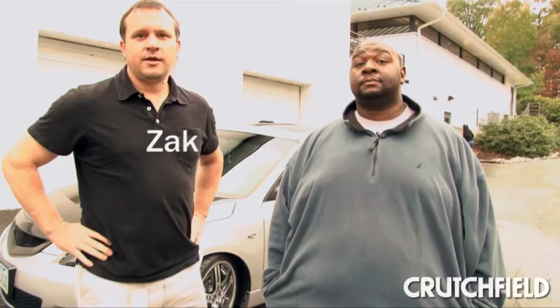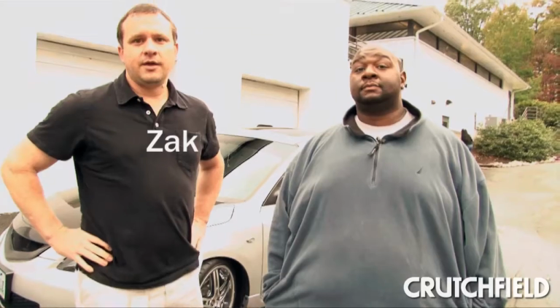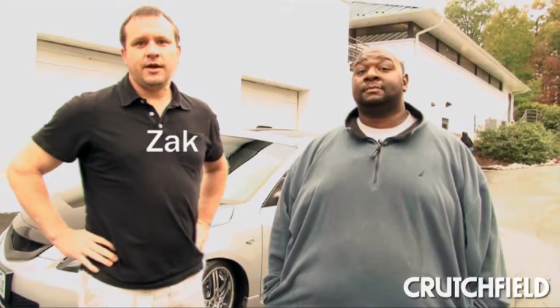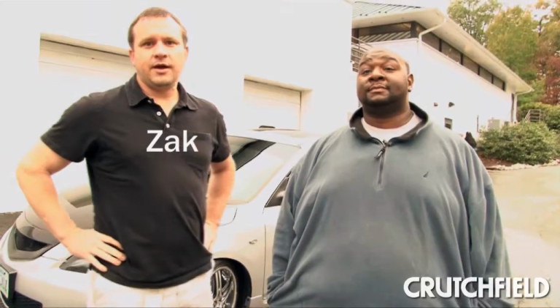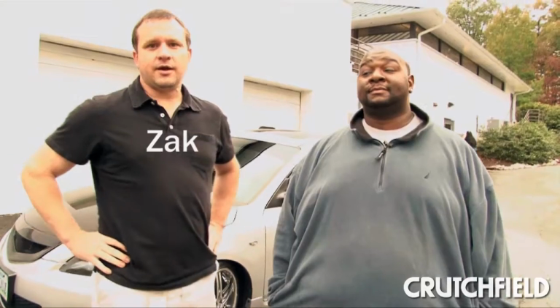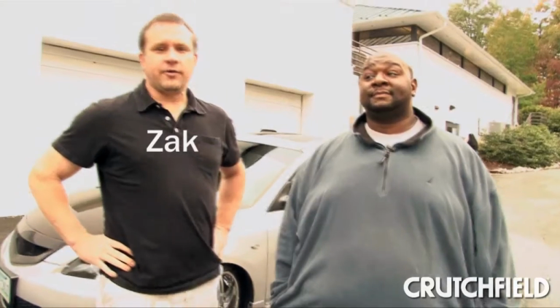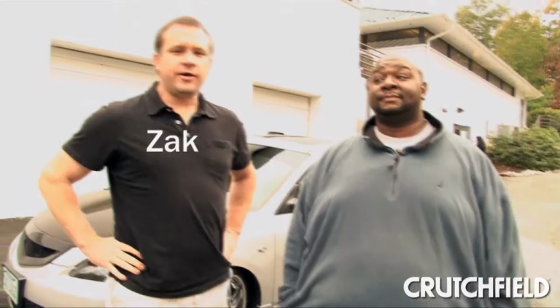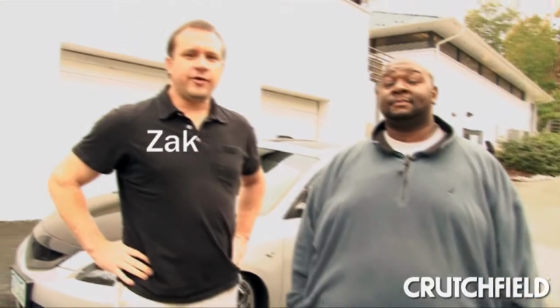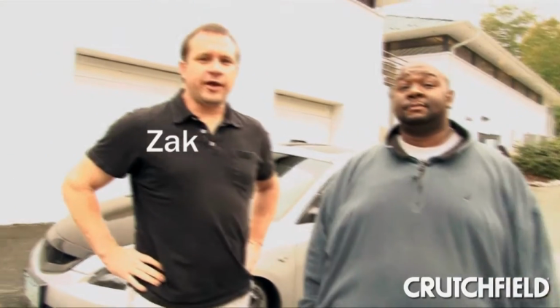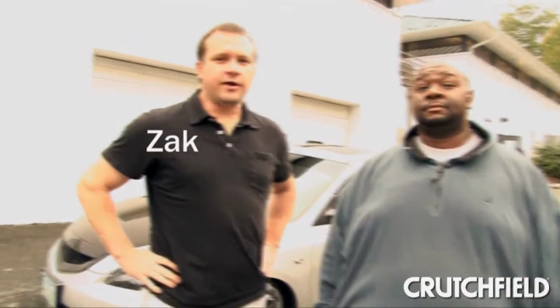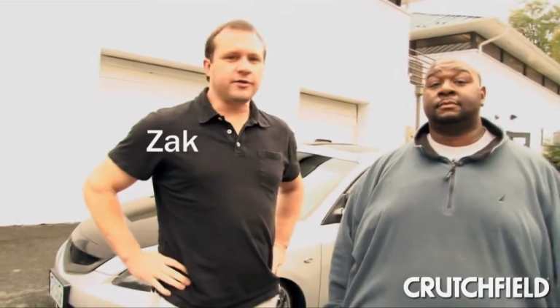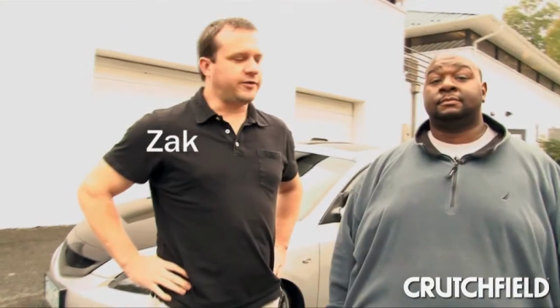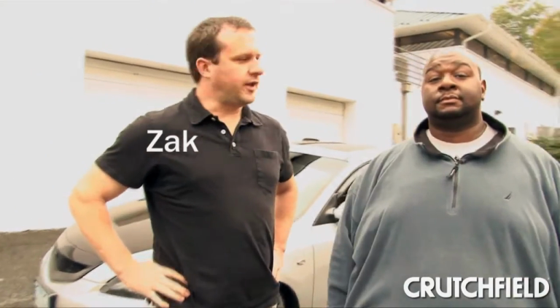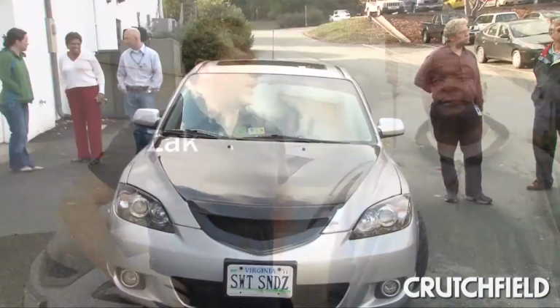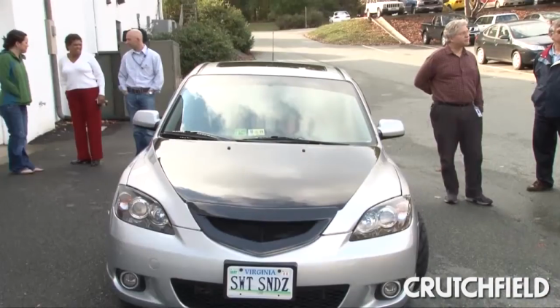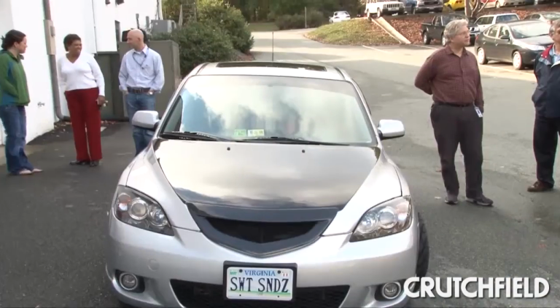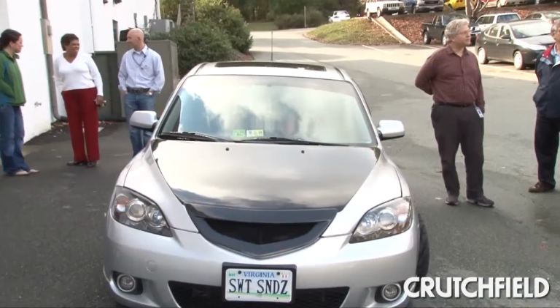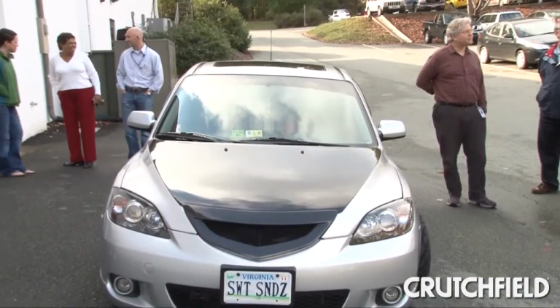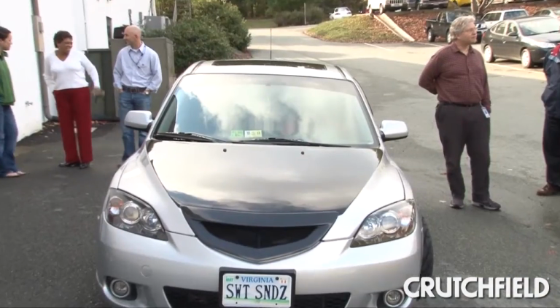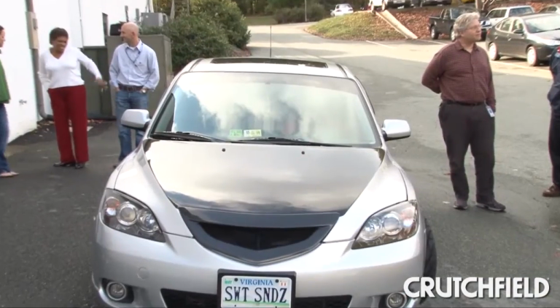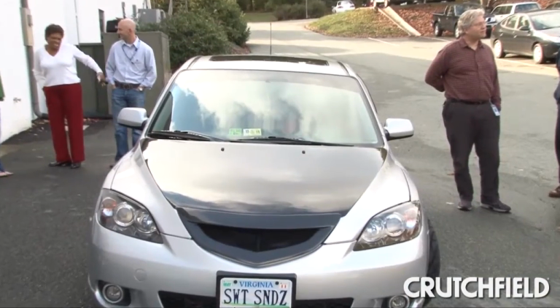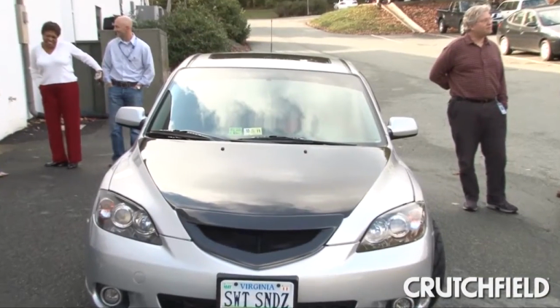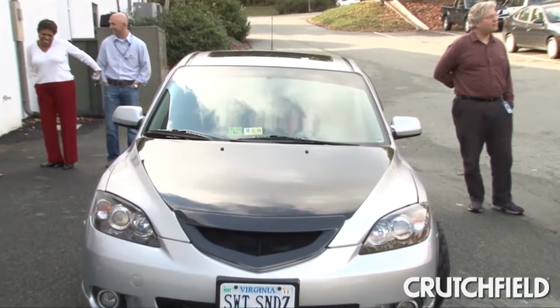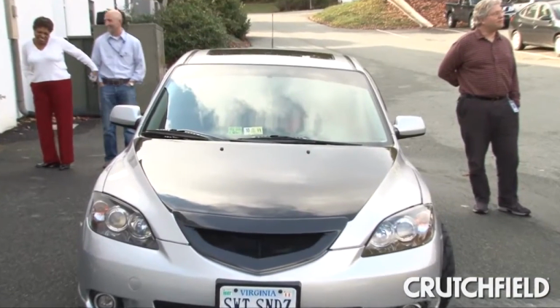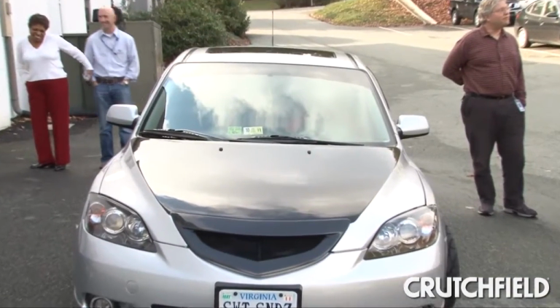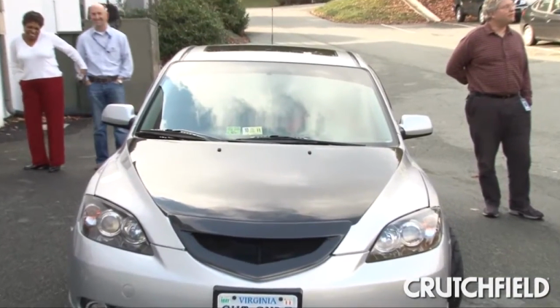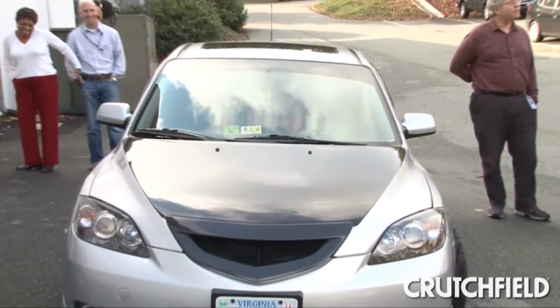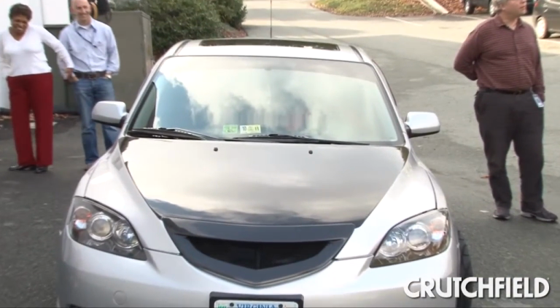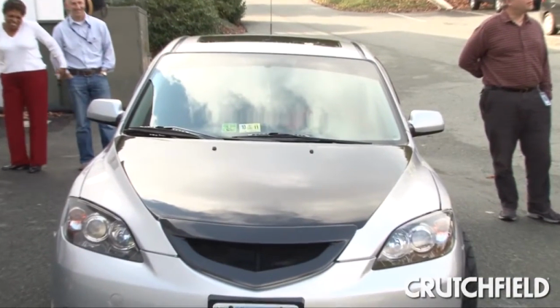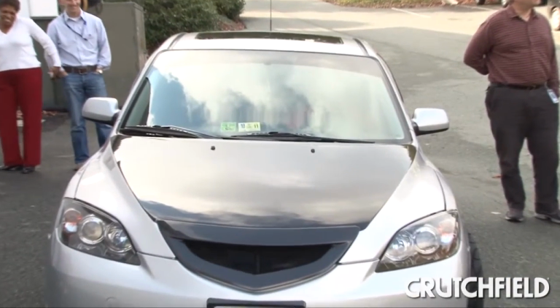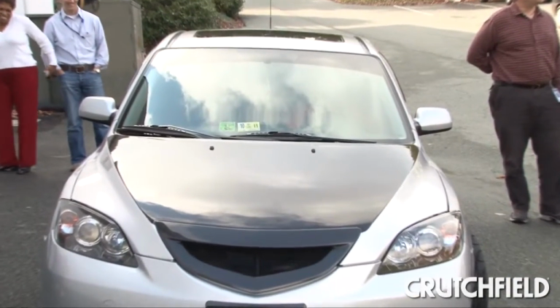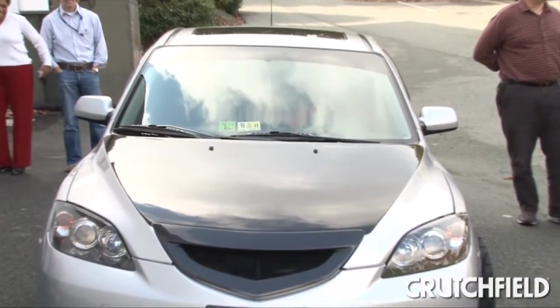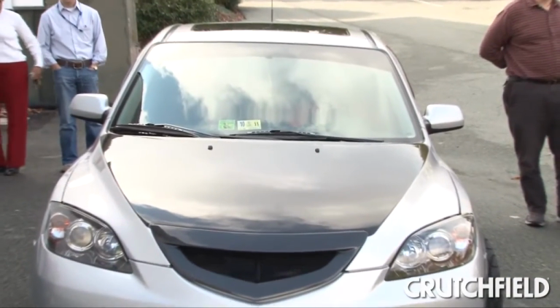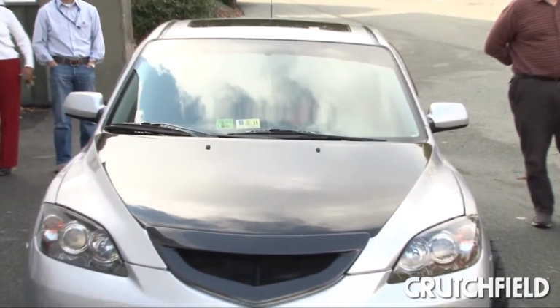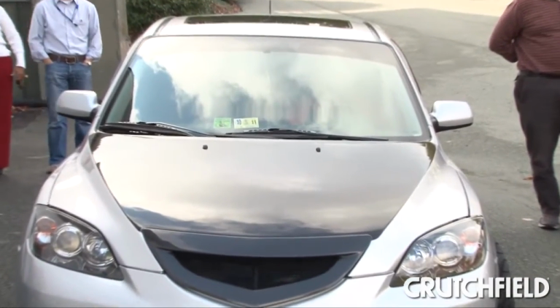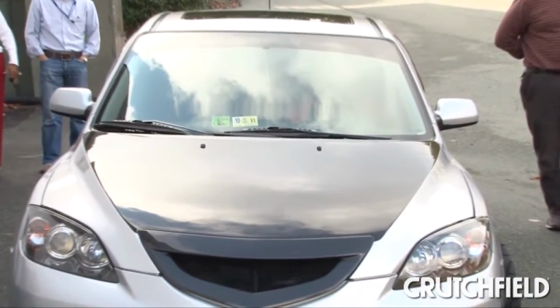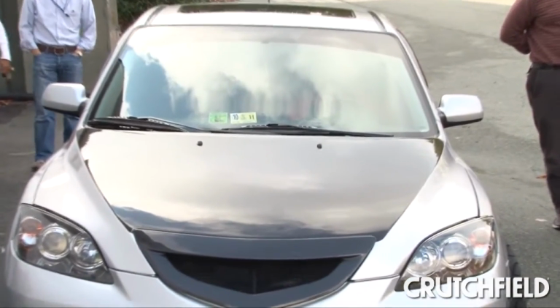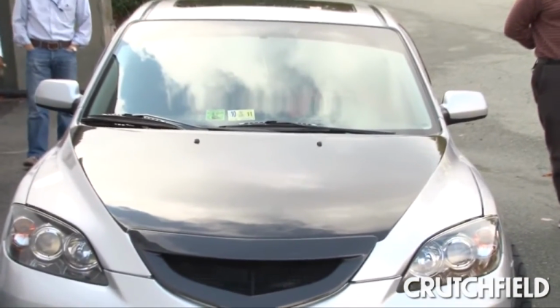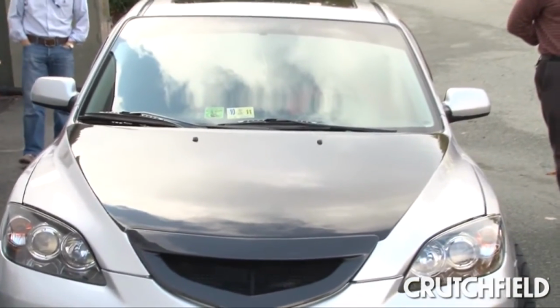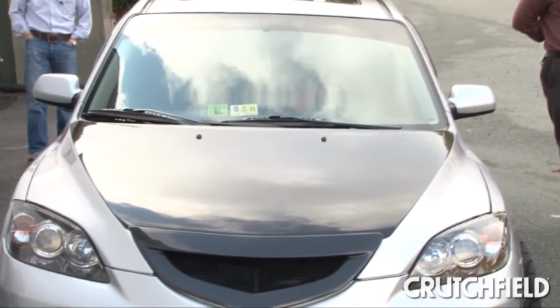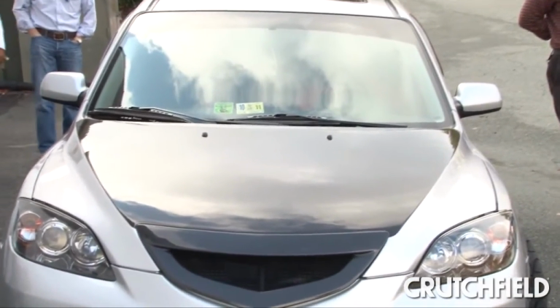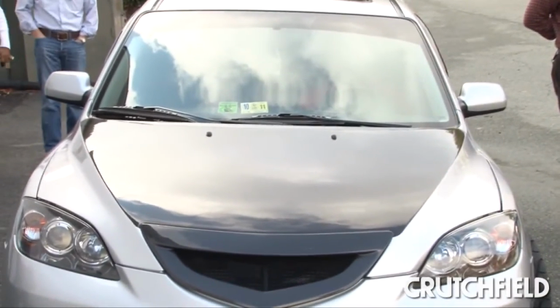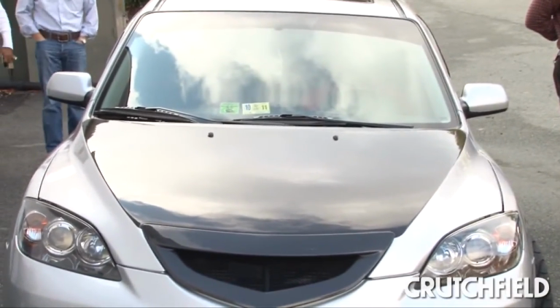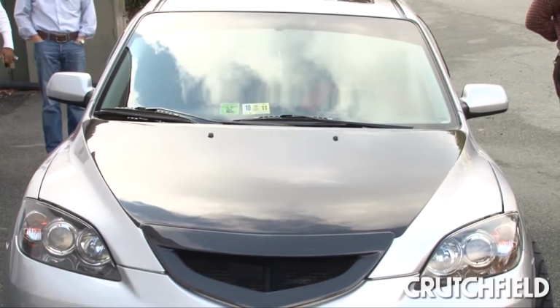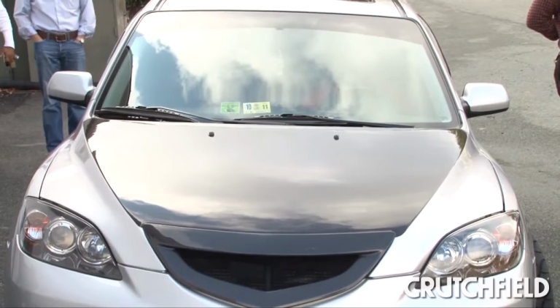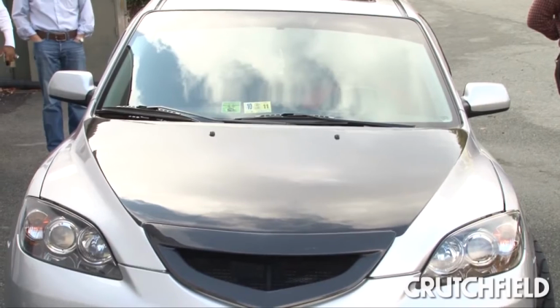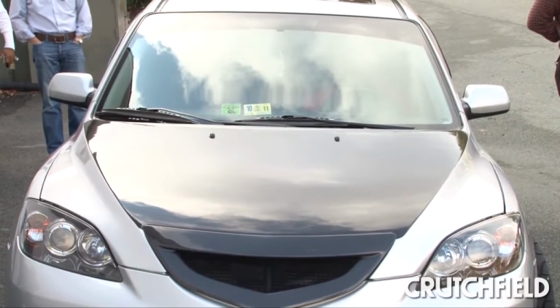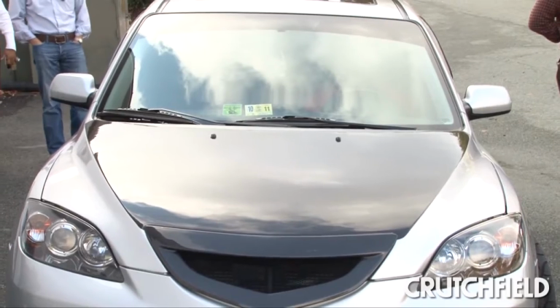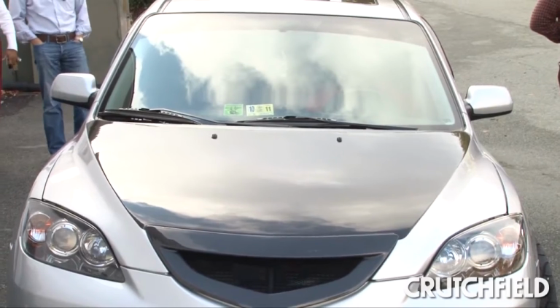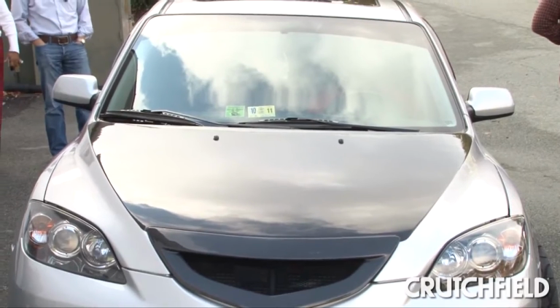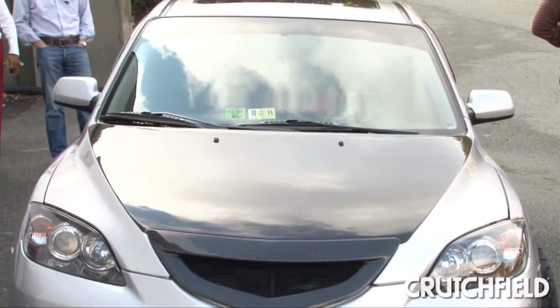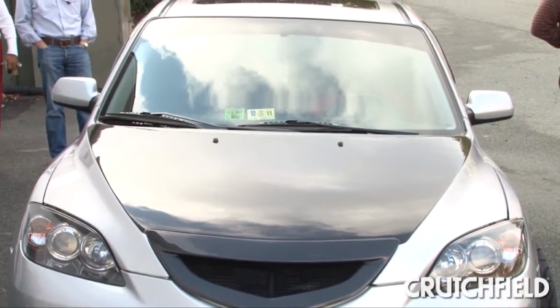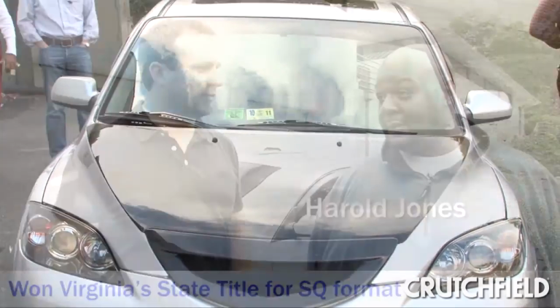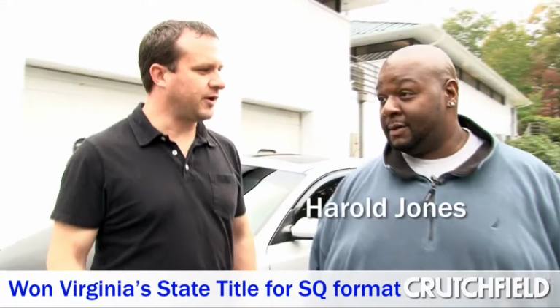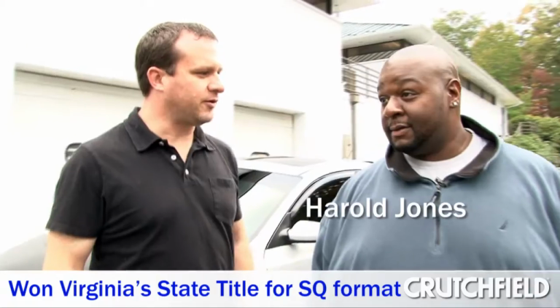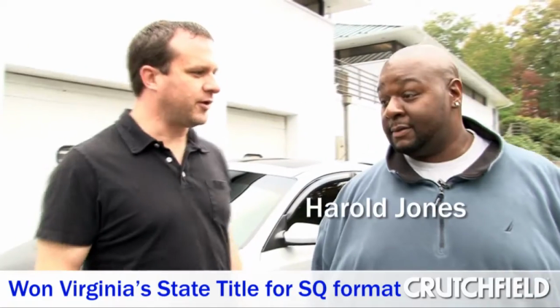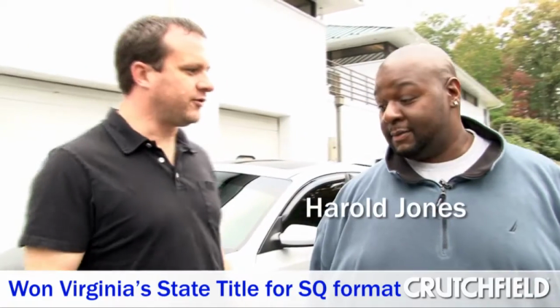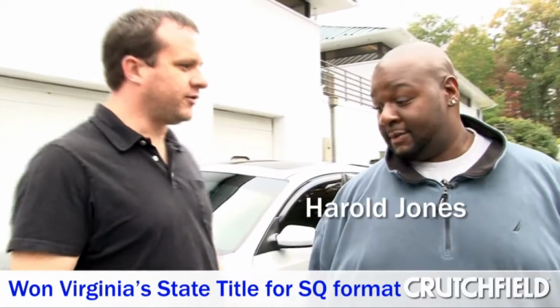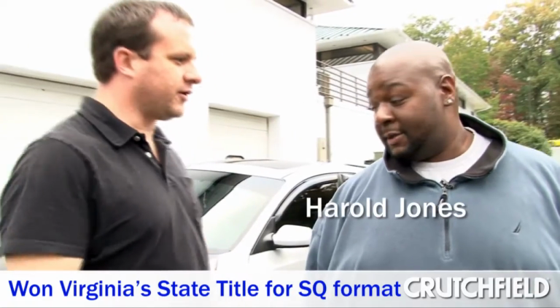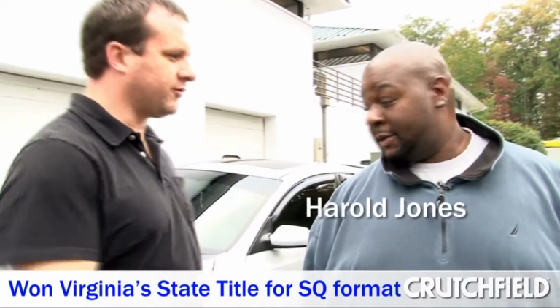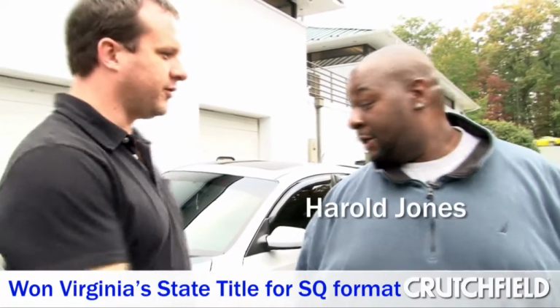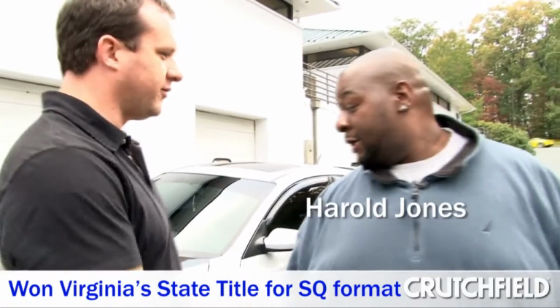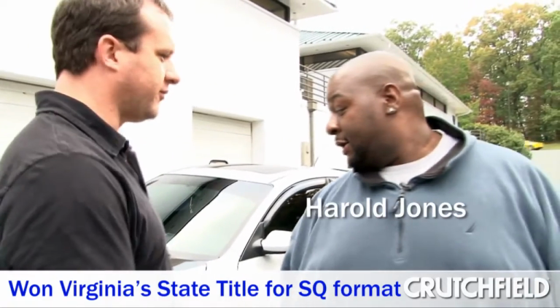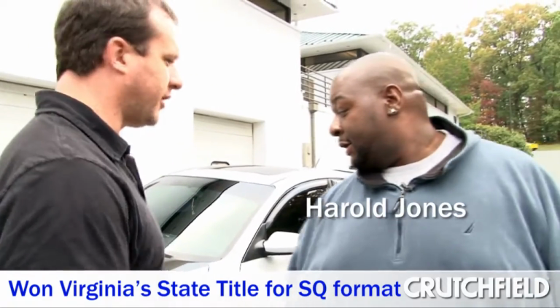Hey, we're here with Harold today. Harold was nice enough to bring his ride by and show us what he's got. So Harold, why don't you tell us what's inside?